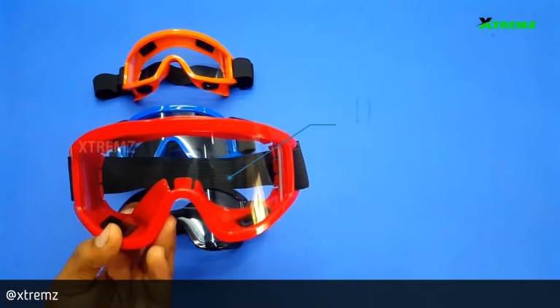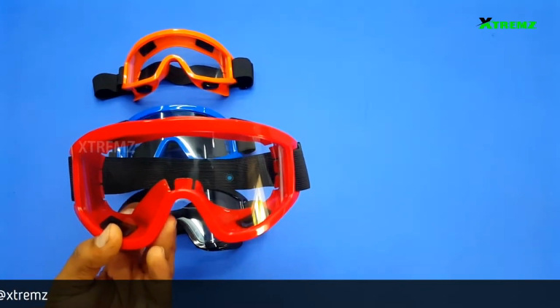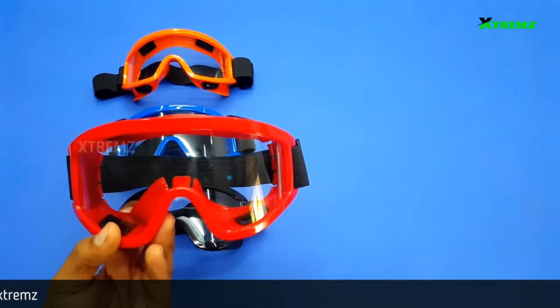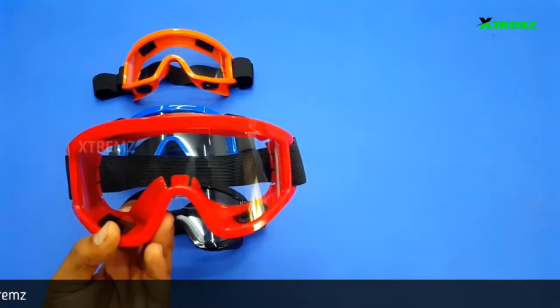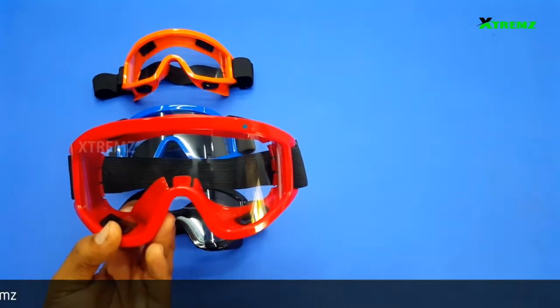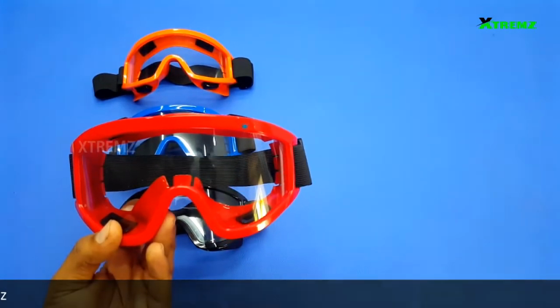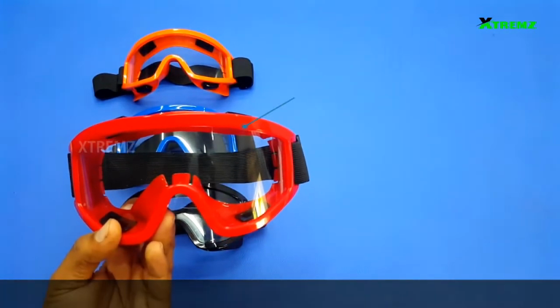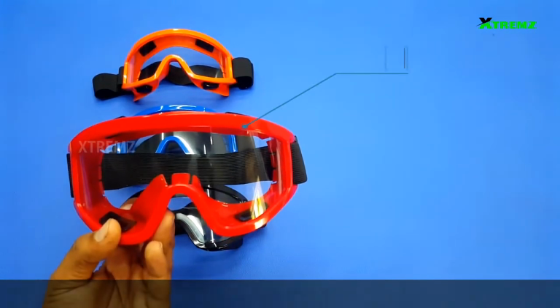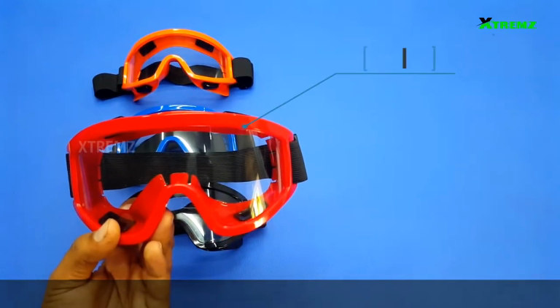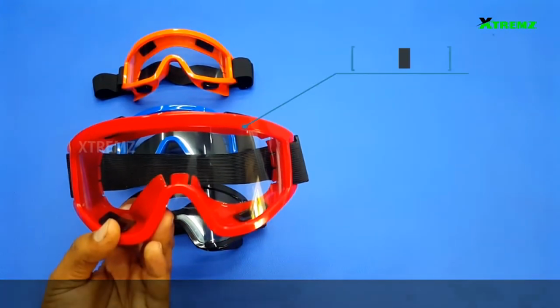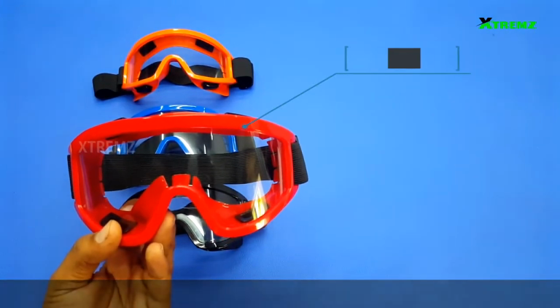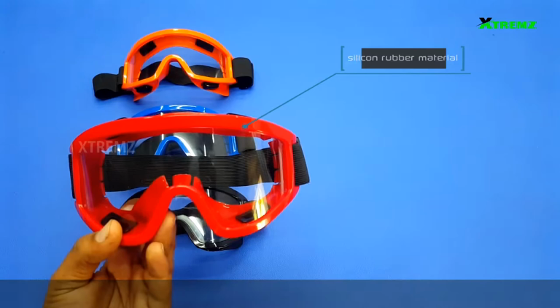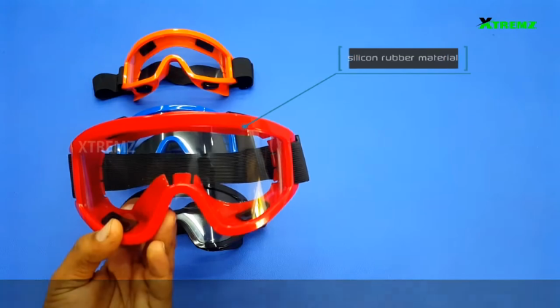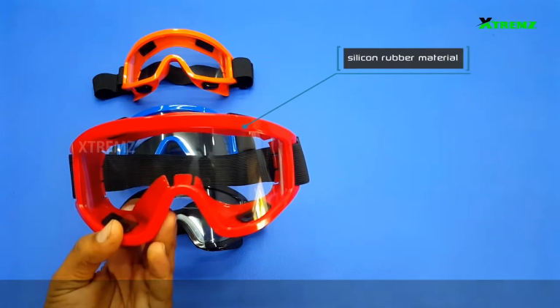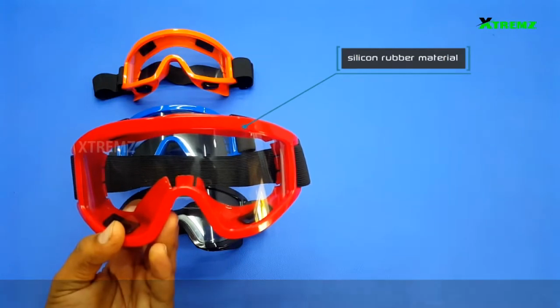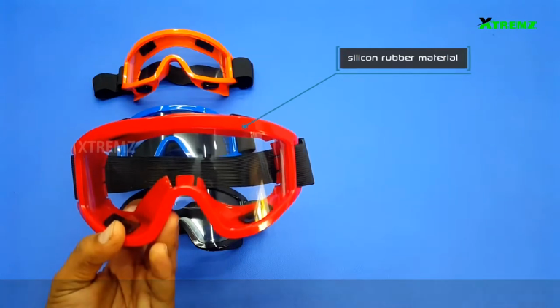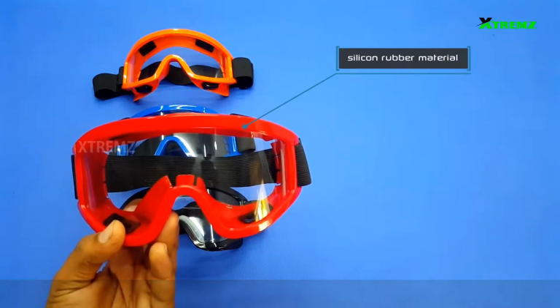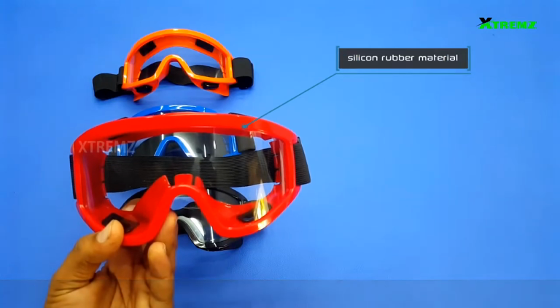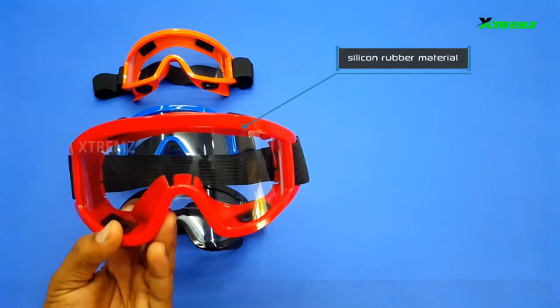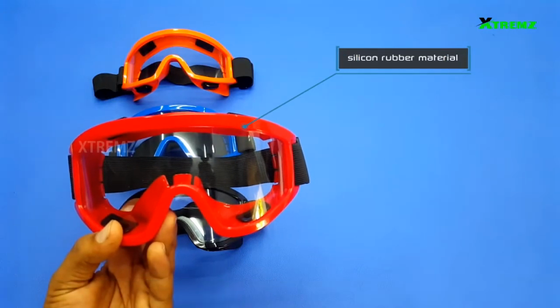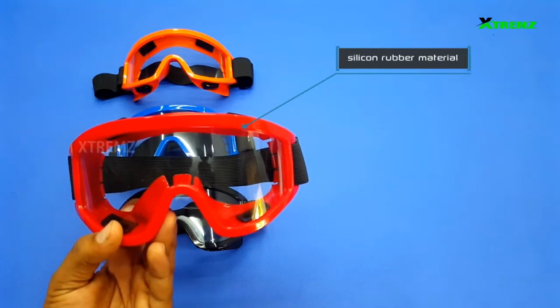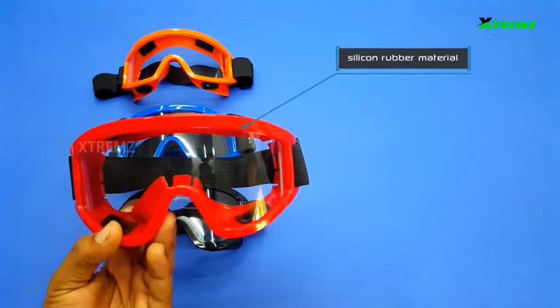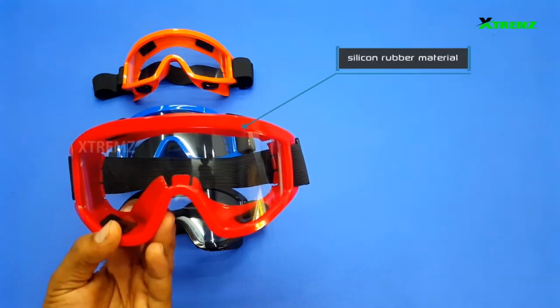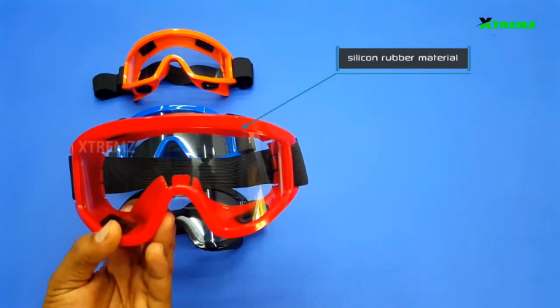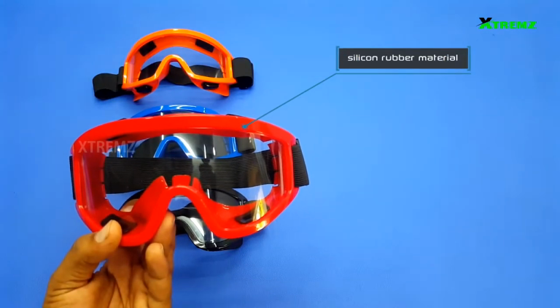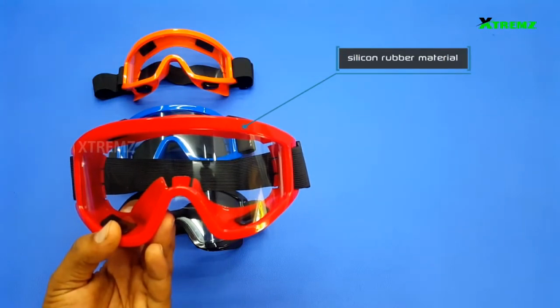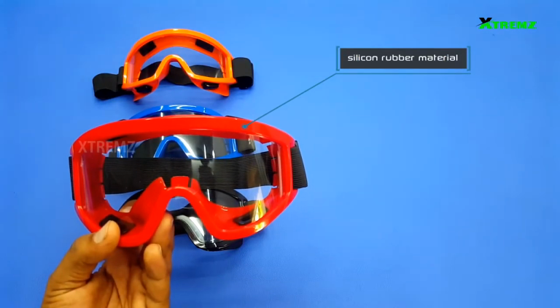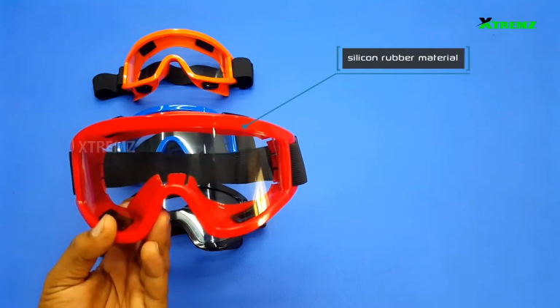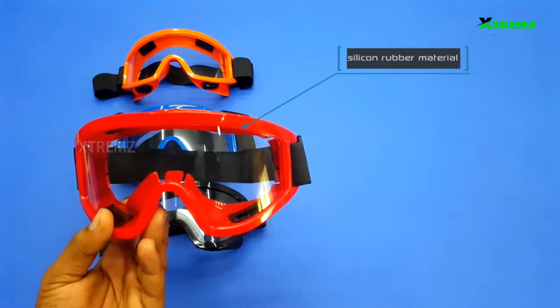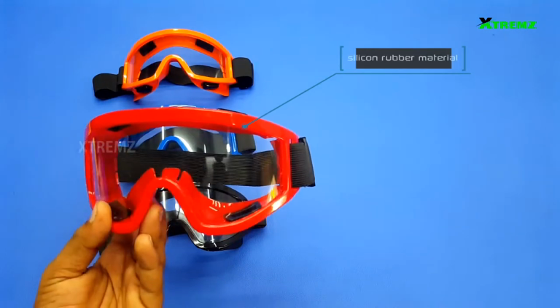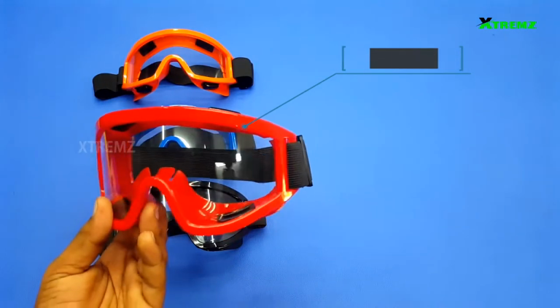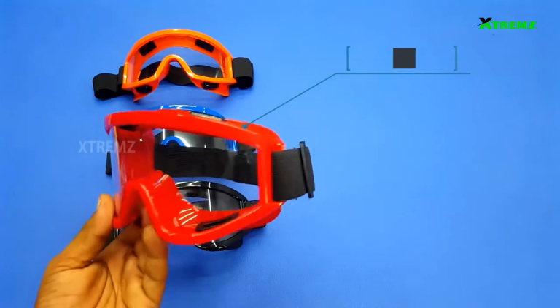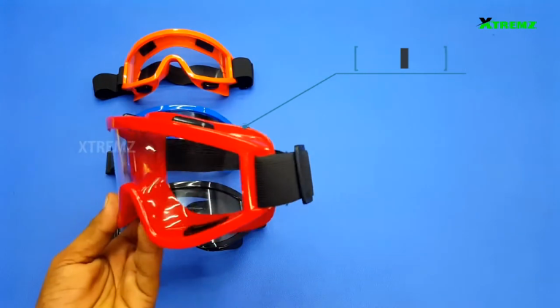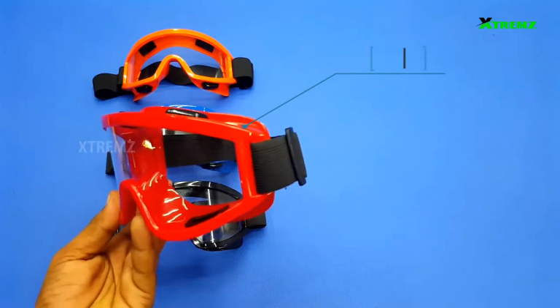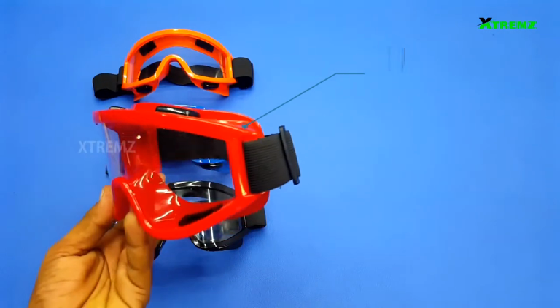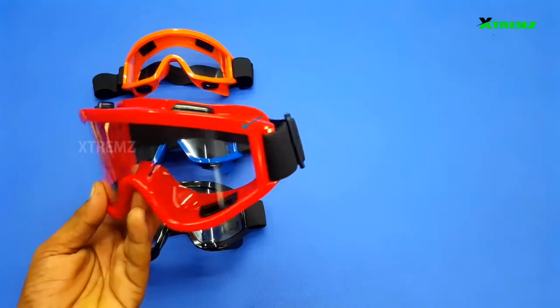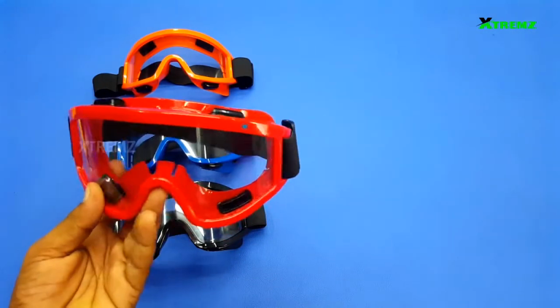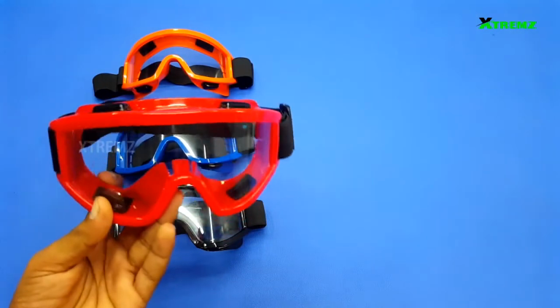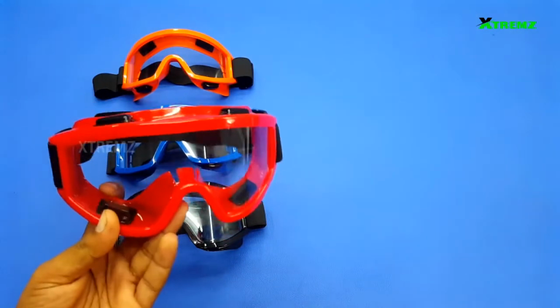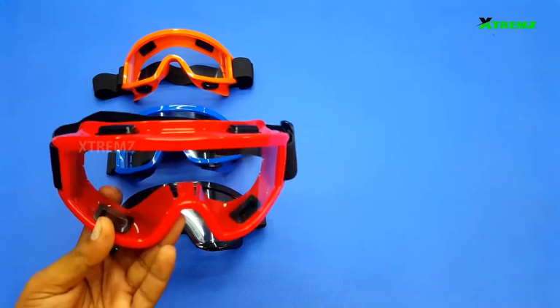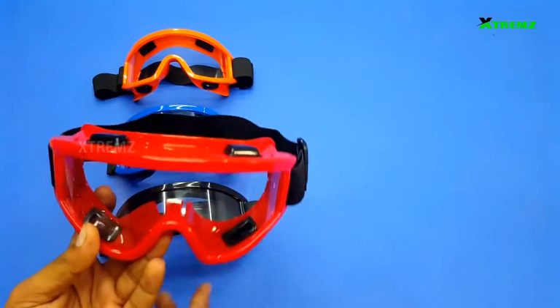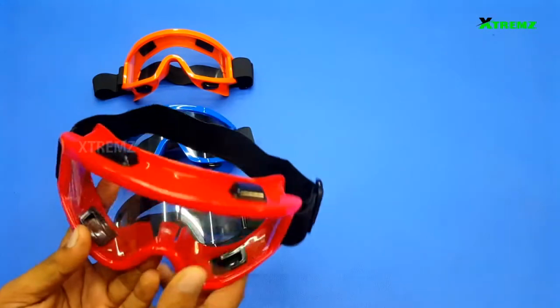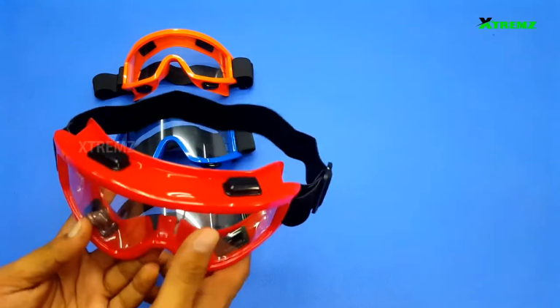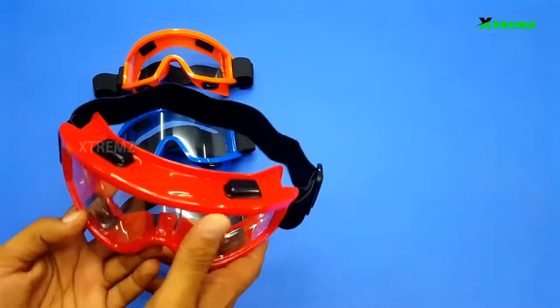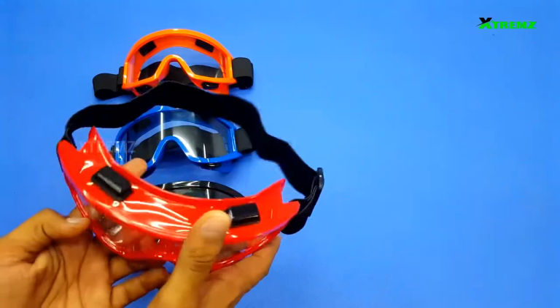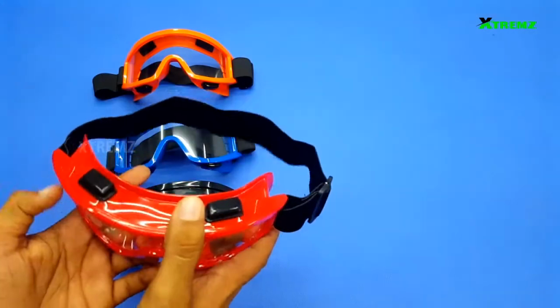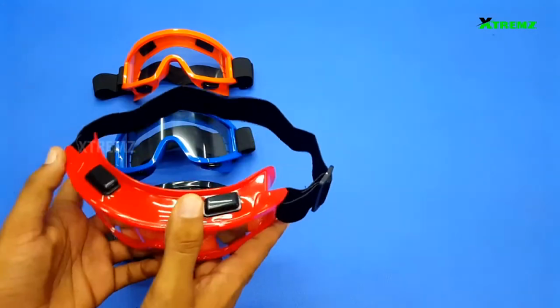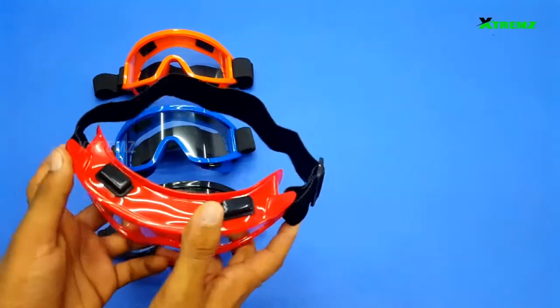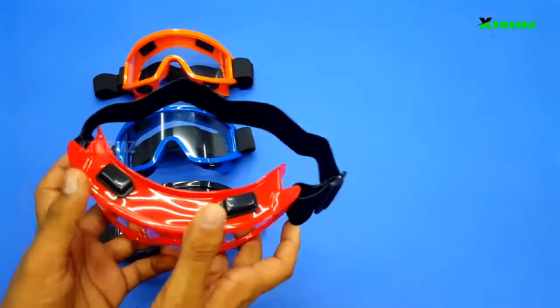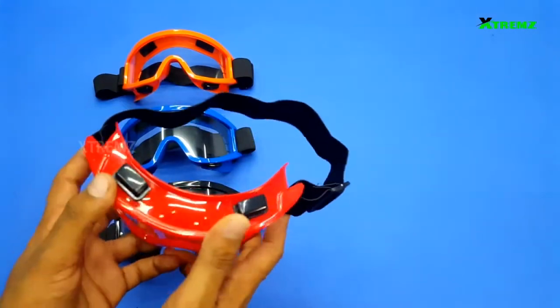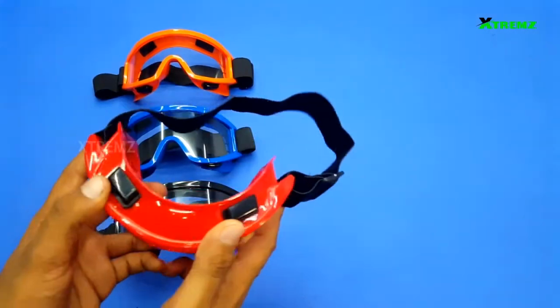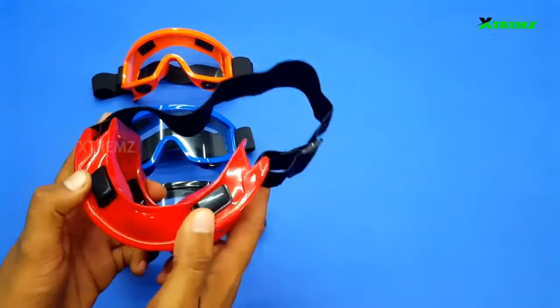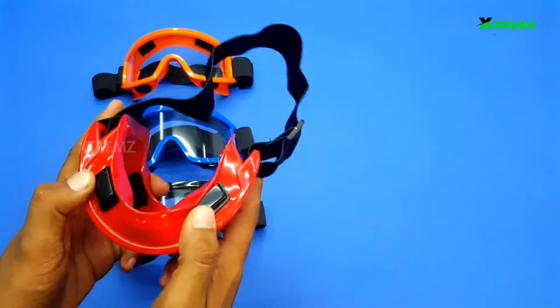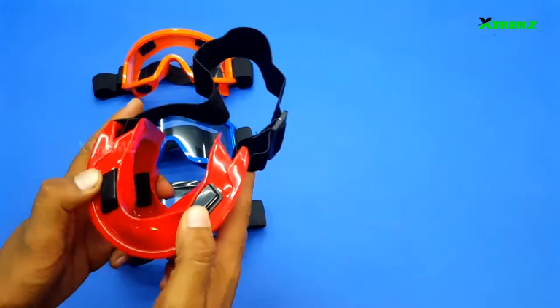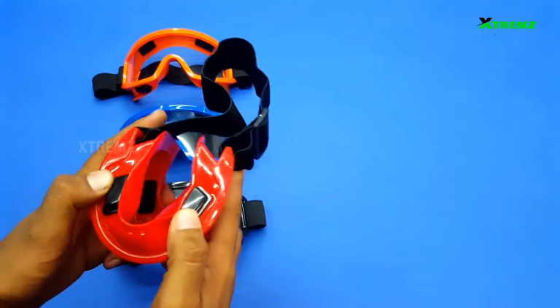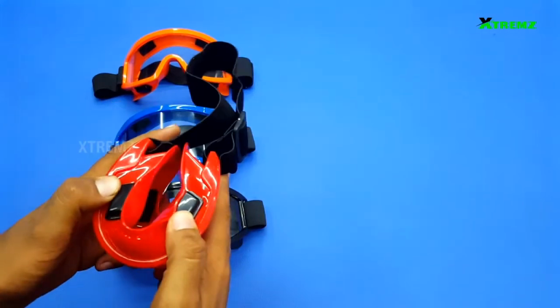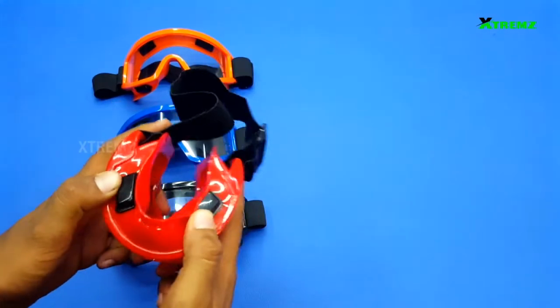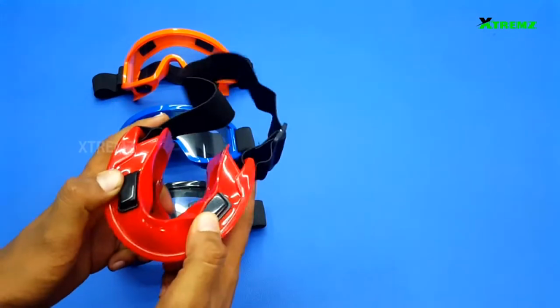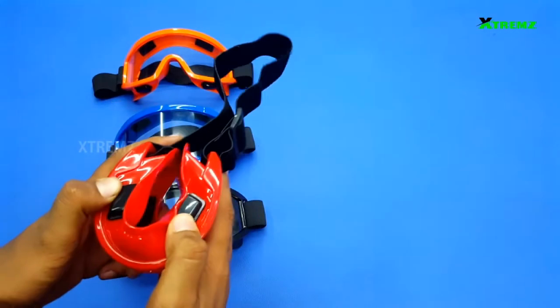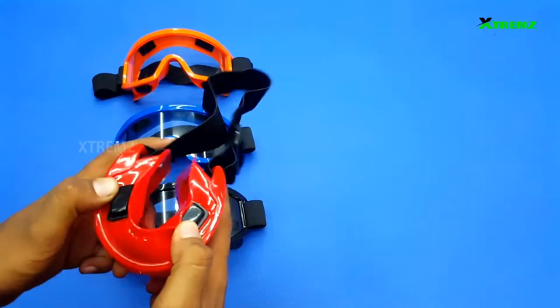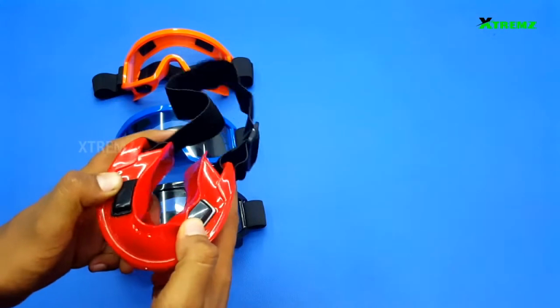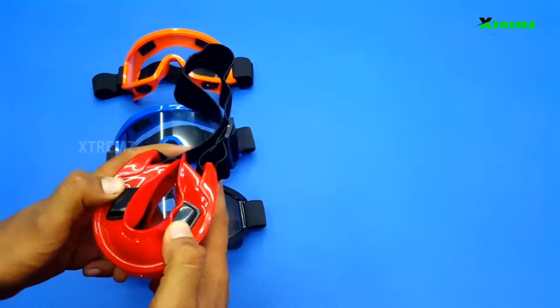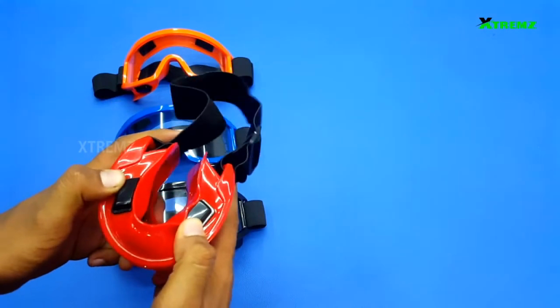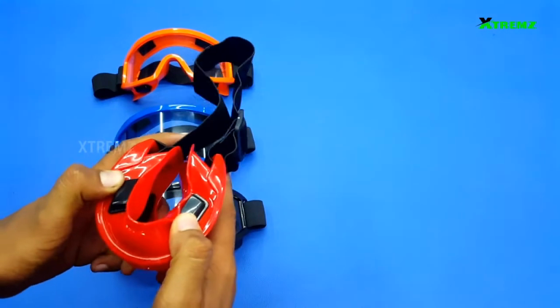The goggles have an outer material. The silicone rubber material is the cover. This is the silicone rubber material. Since we use the silicone rubber material, we will fix the goggles.